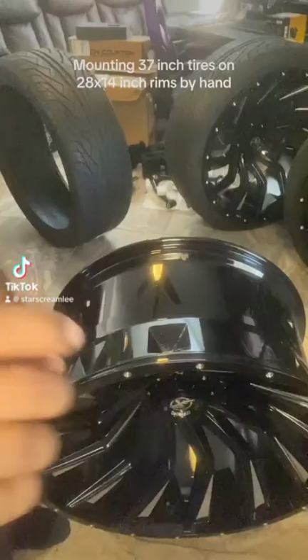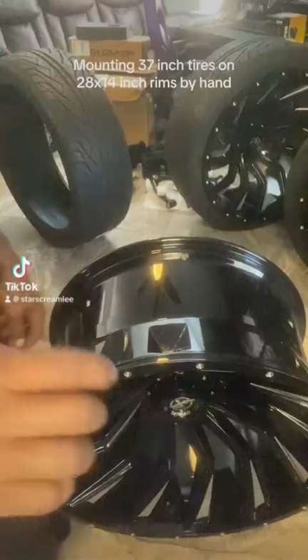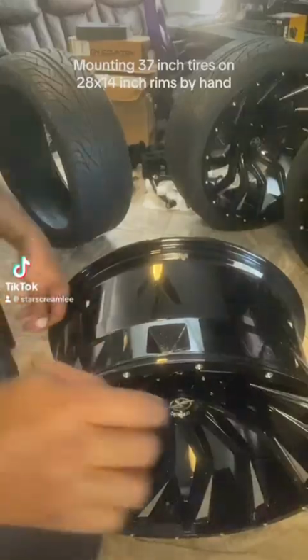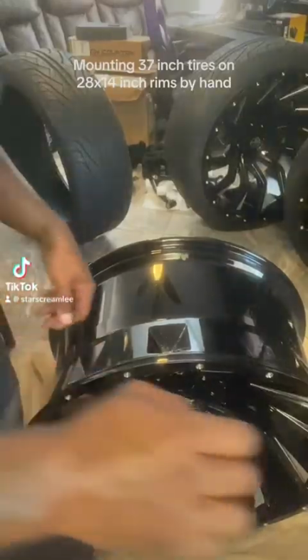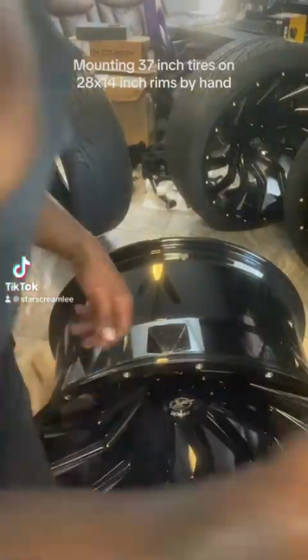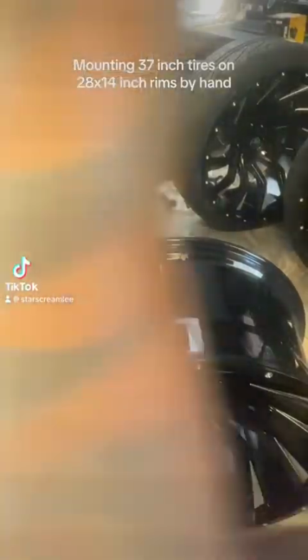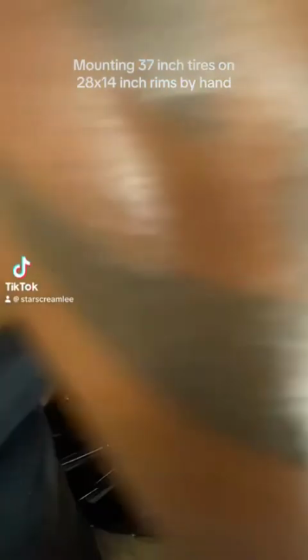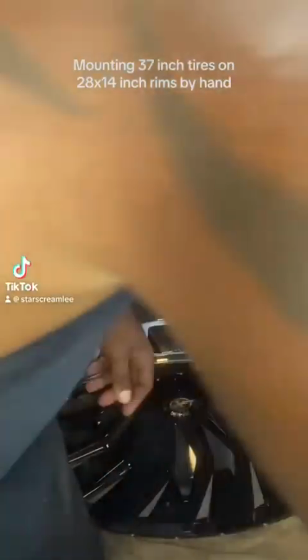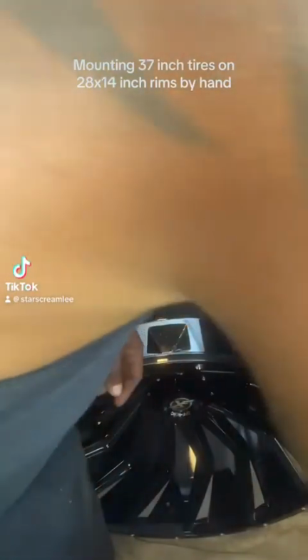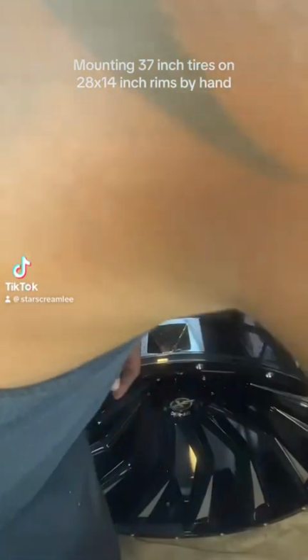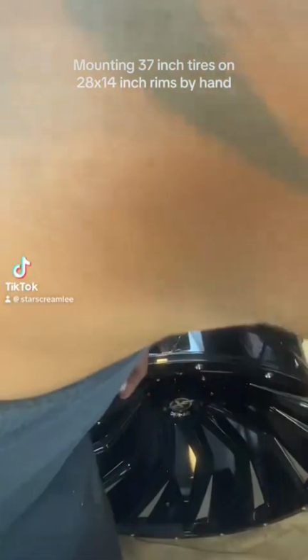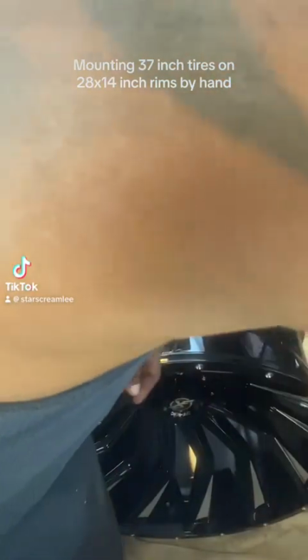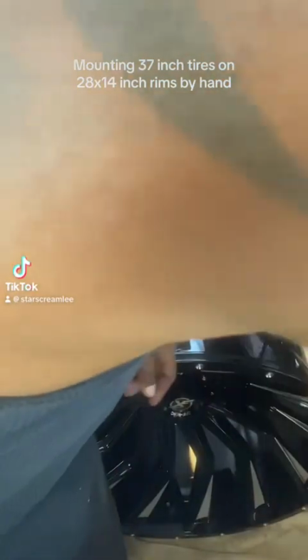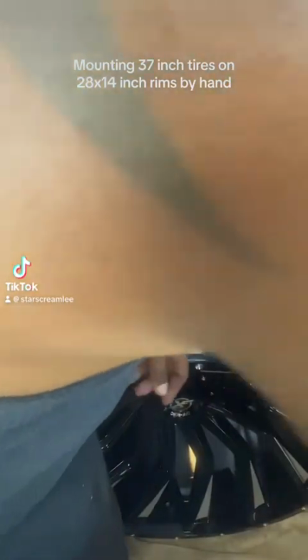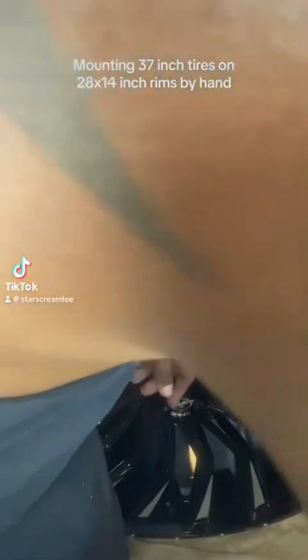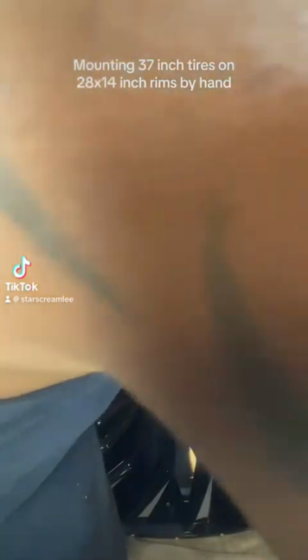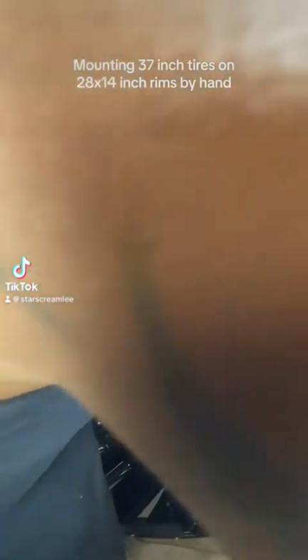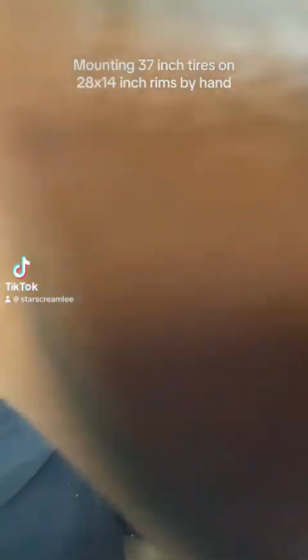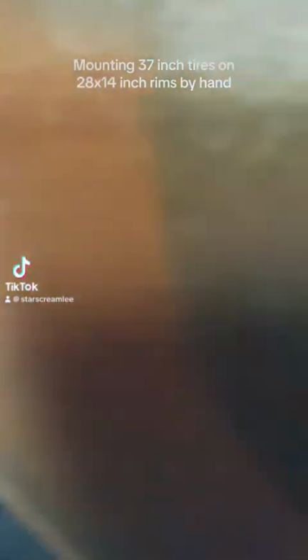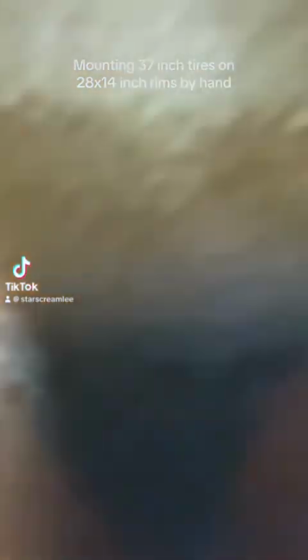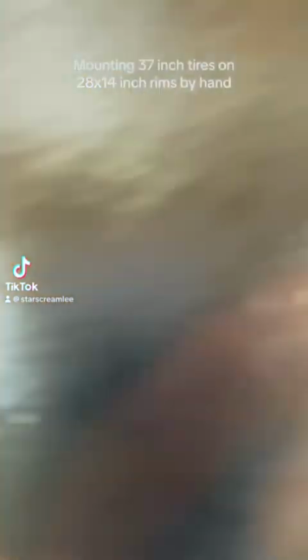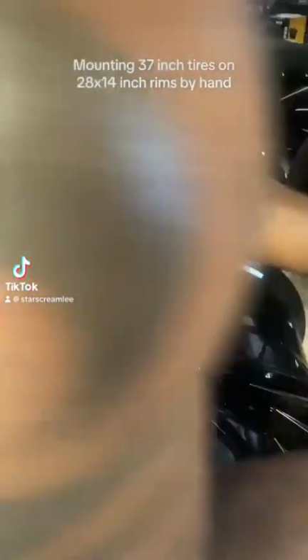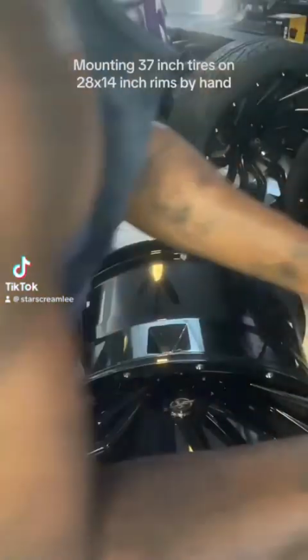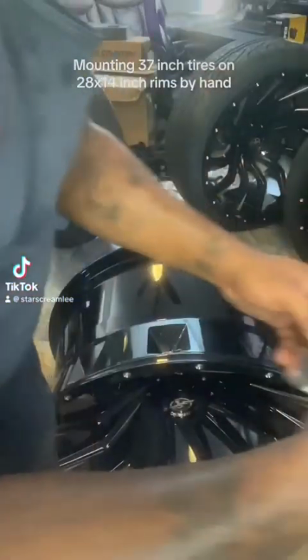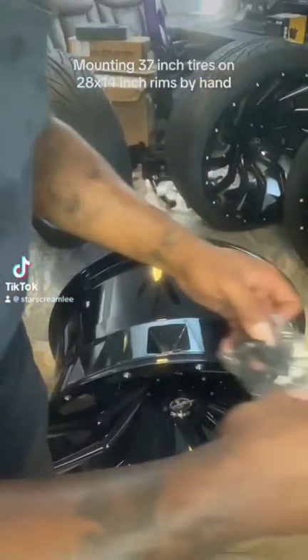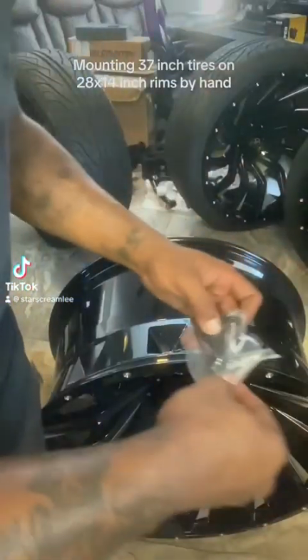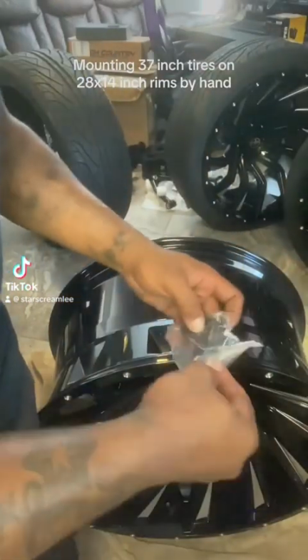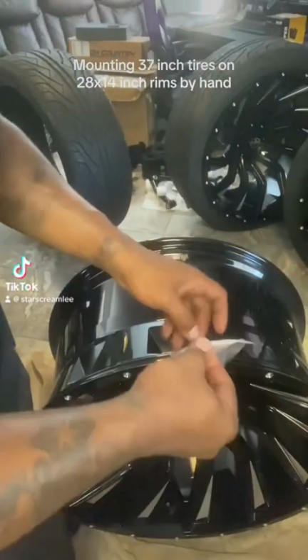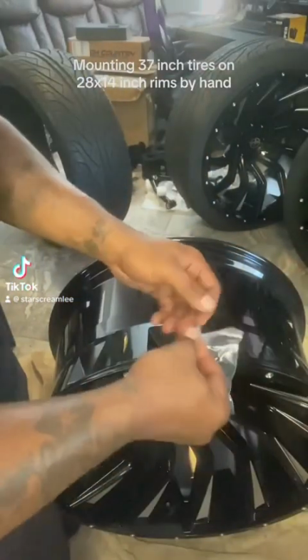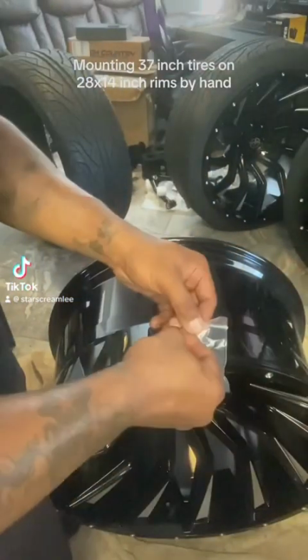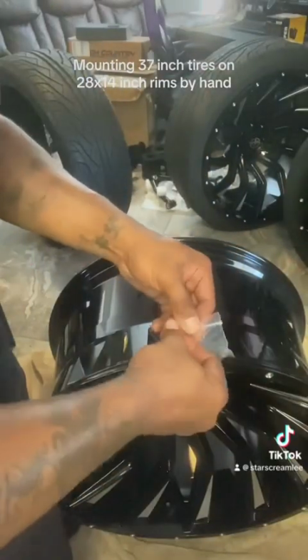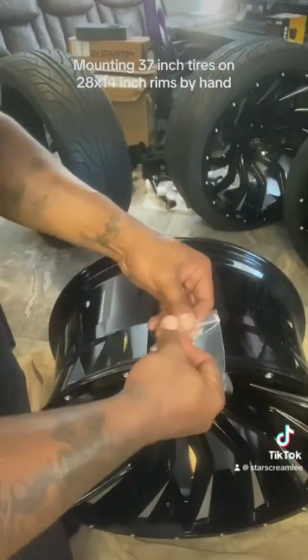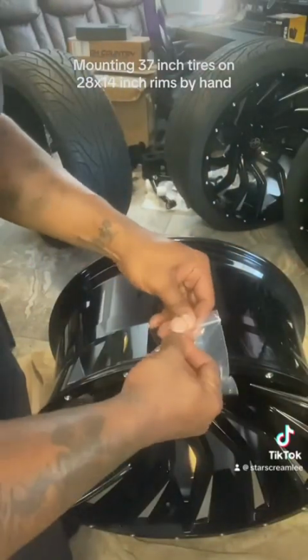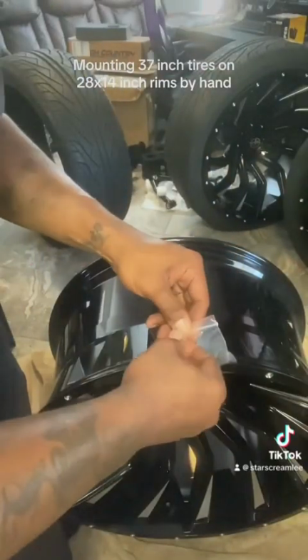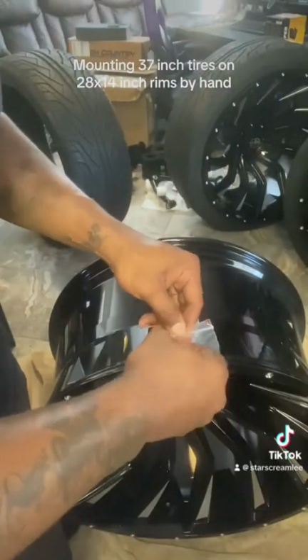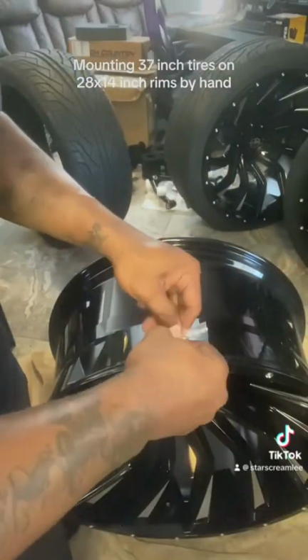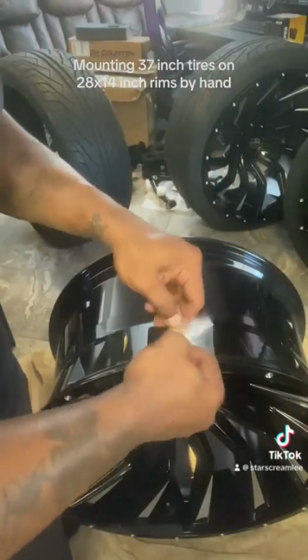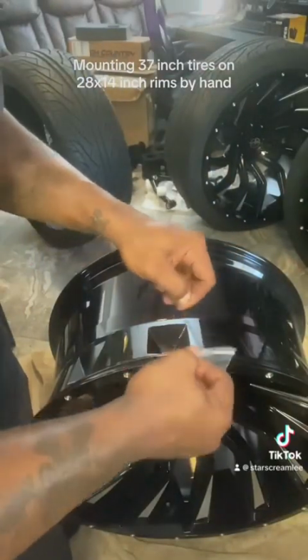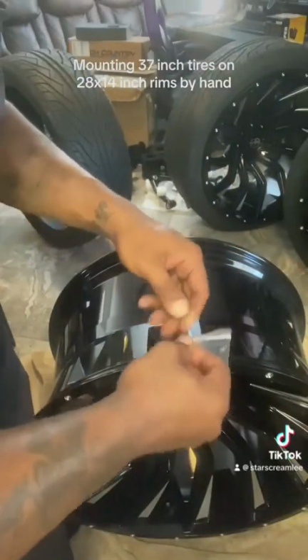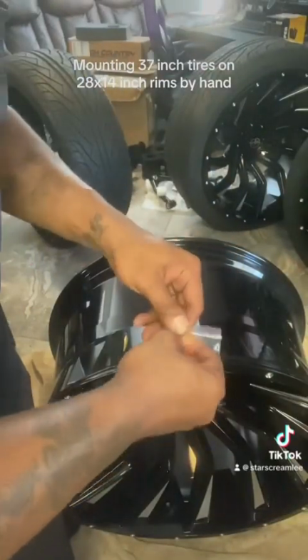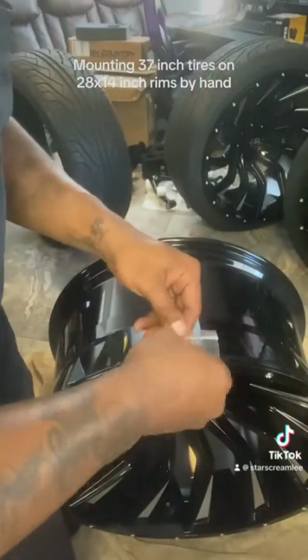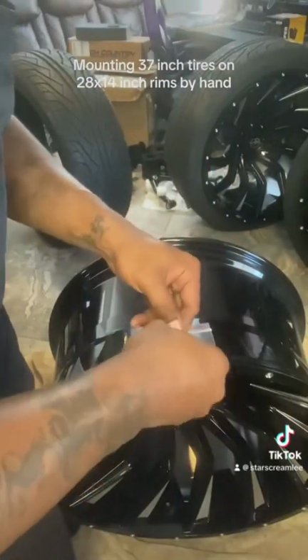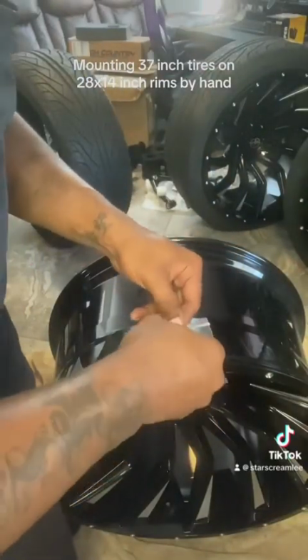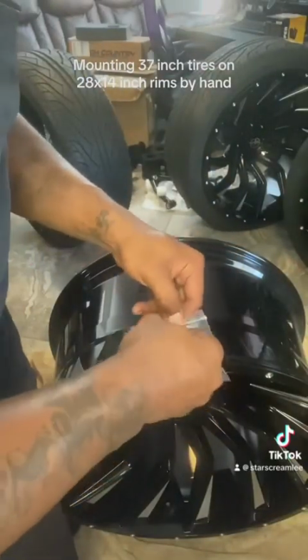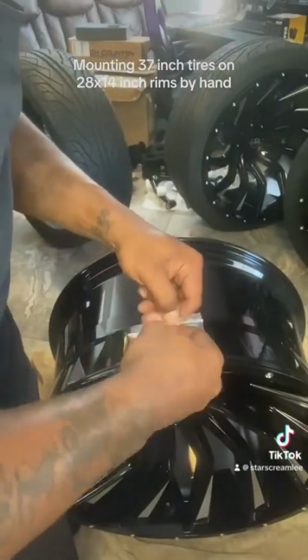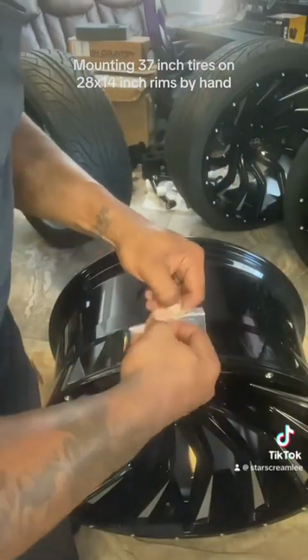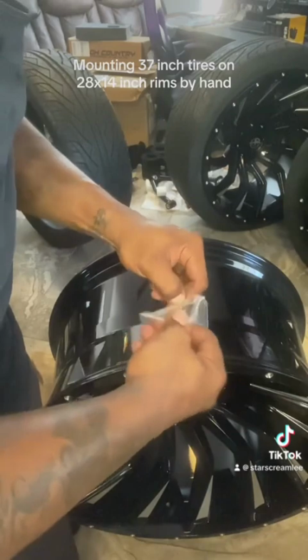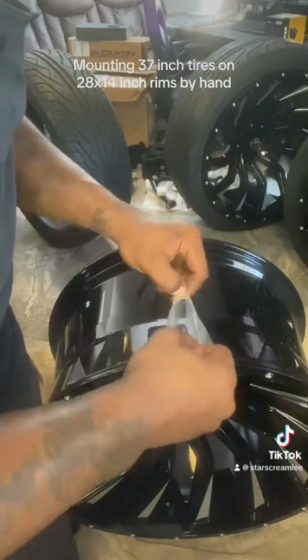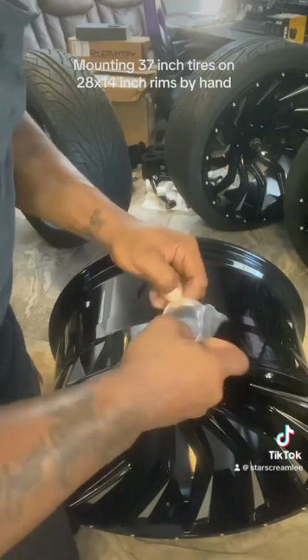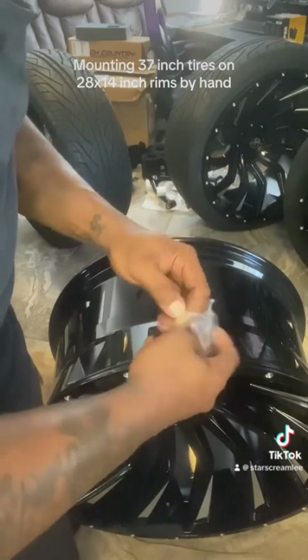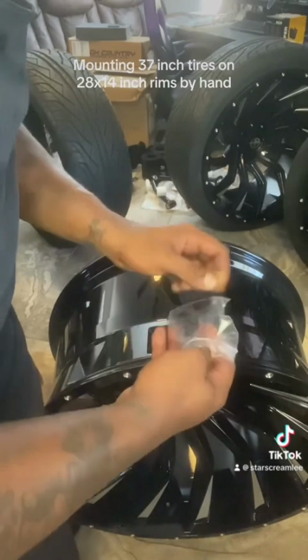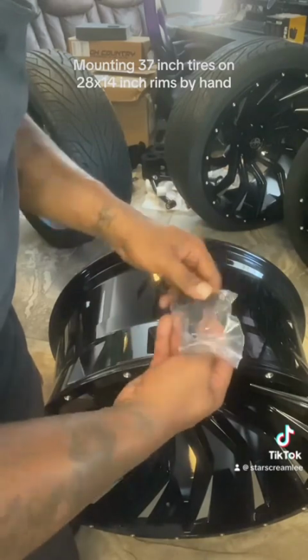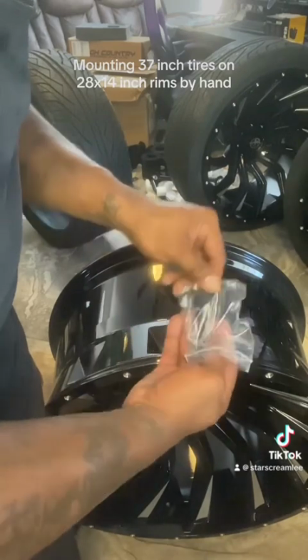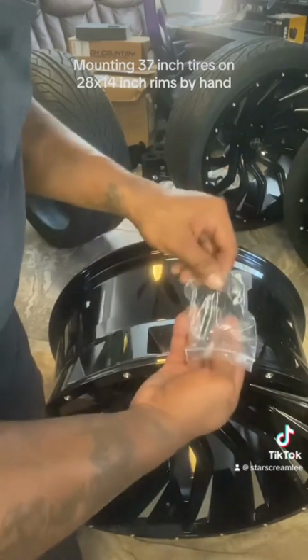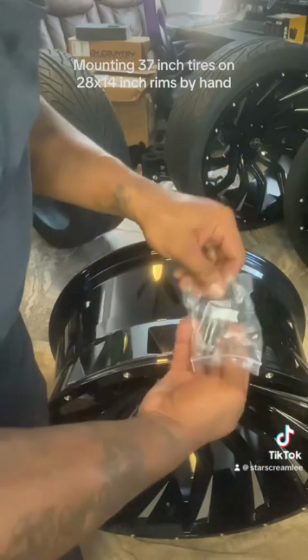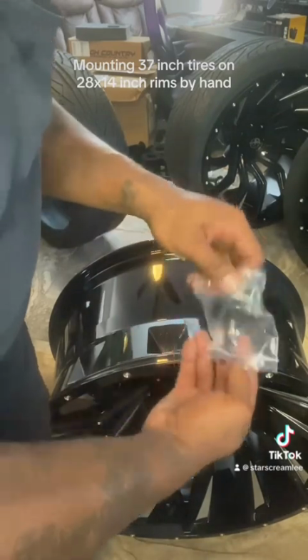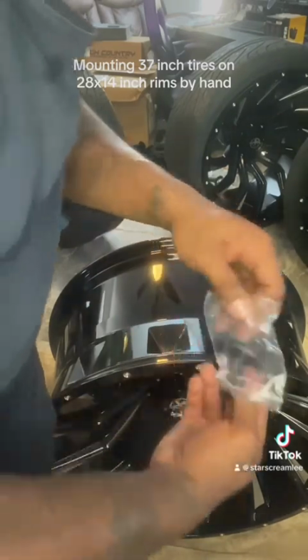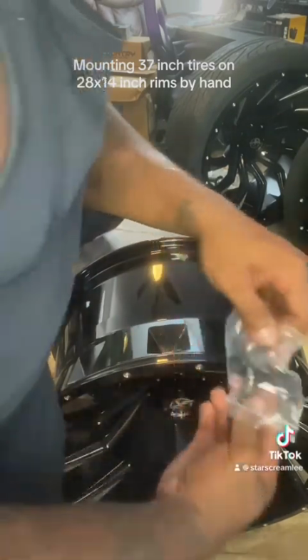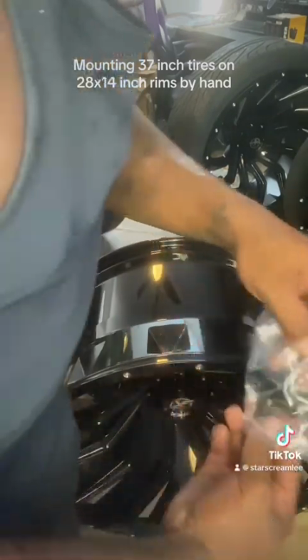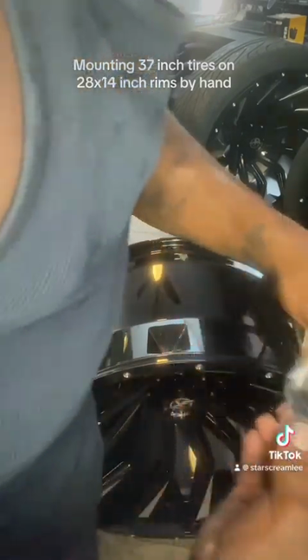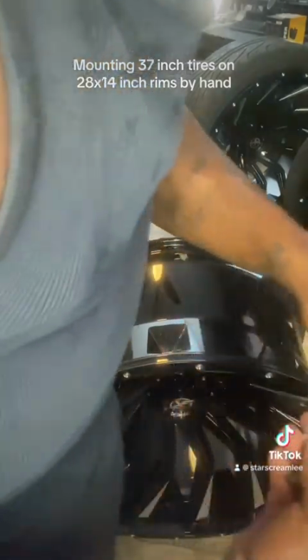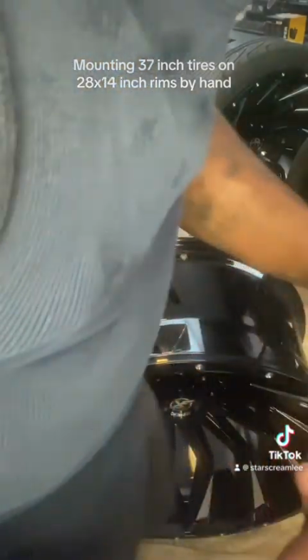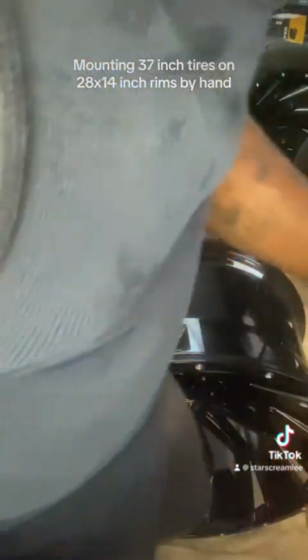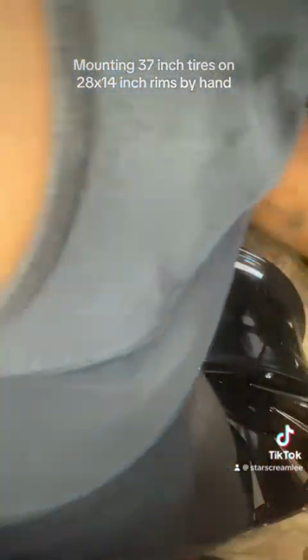Mounting 37-inch tires on 28 by 14-inch rims by hand — real quick.